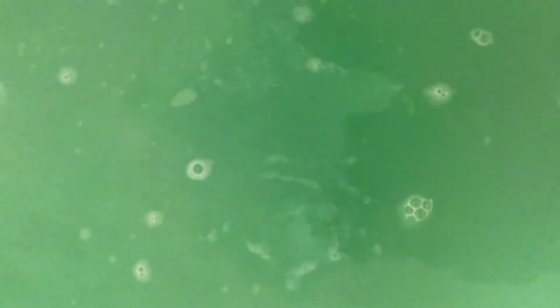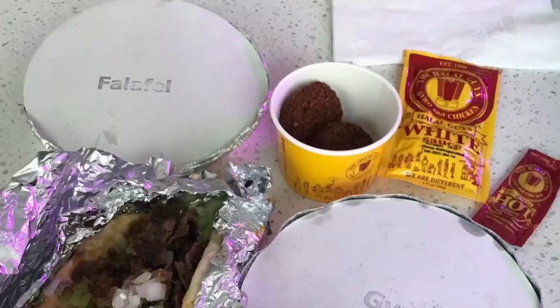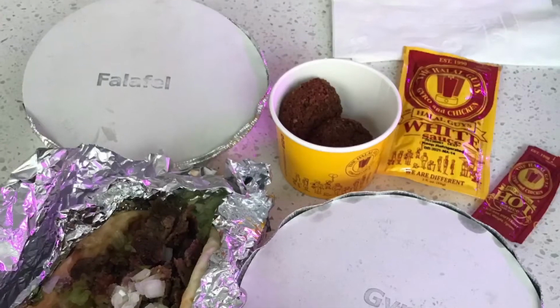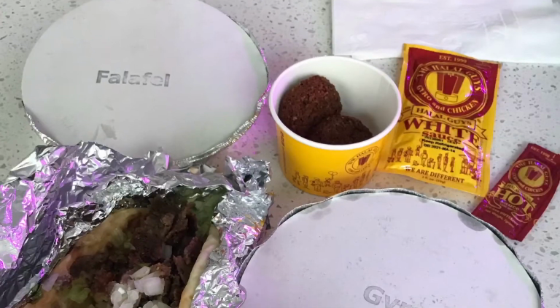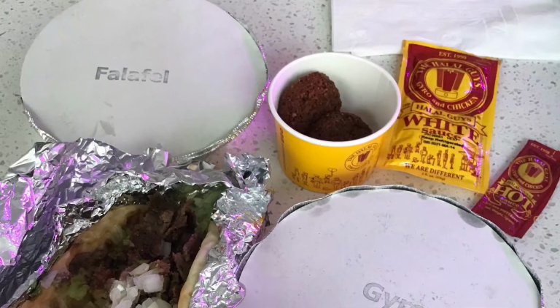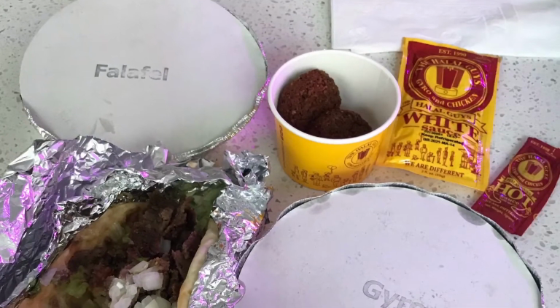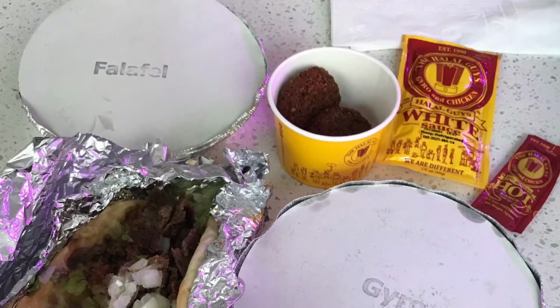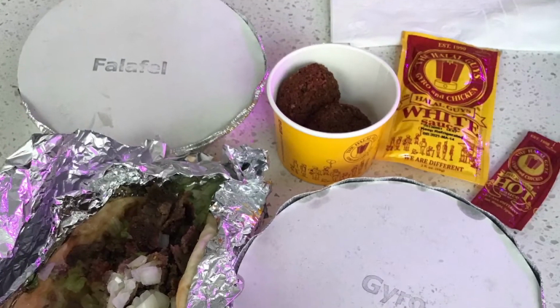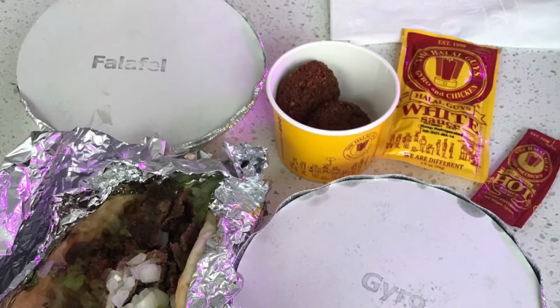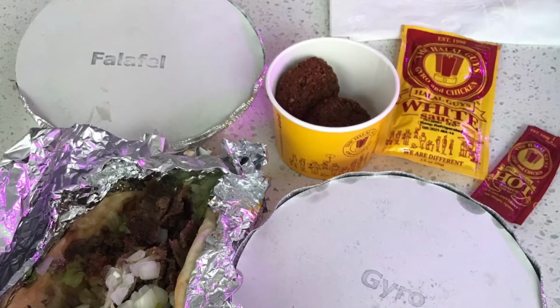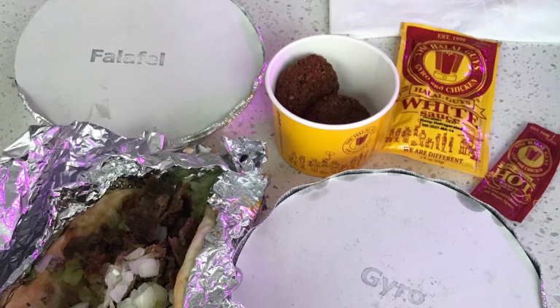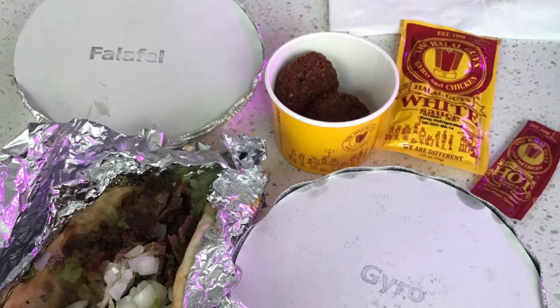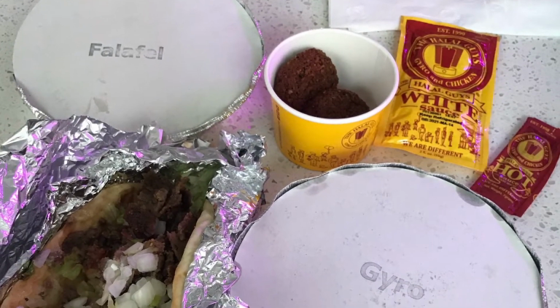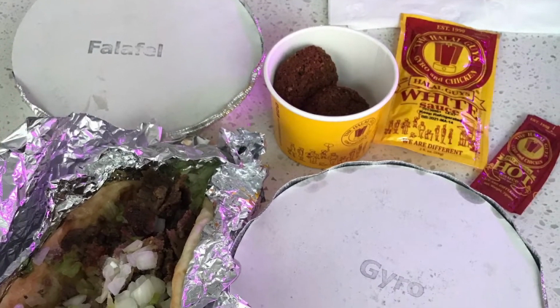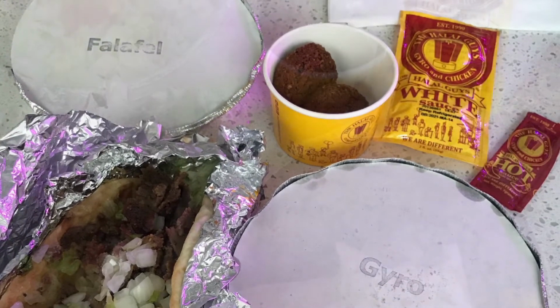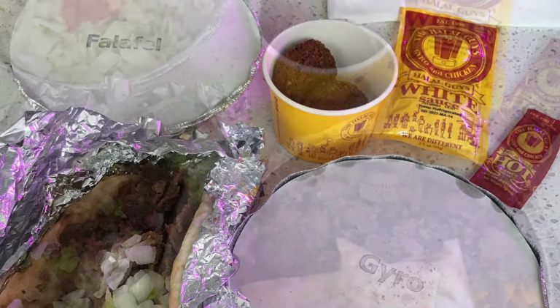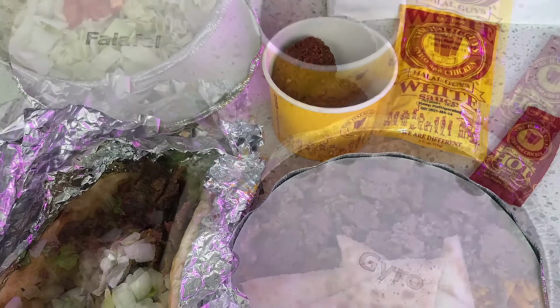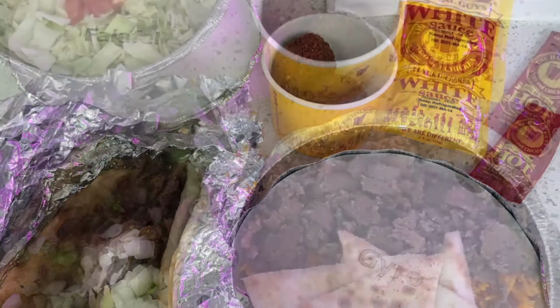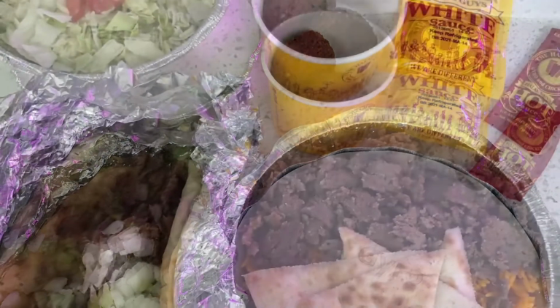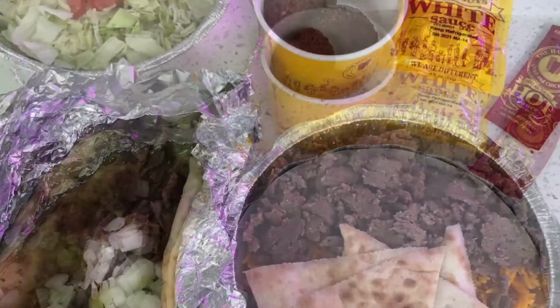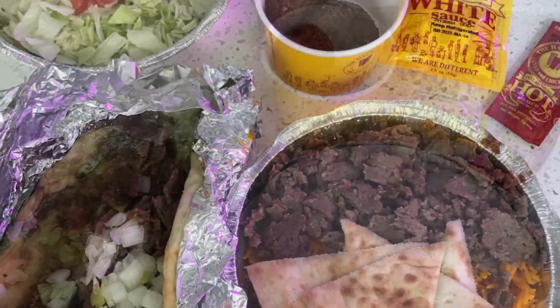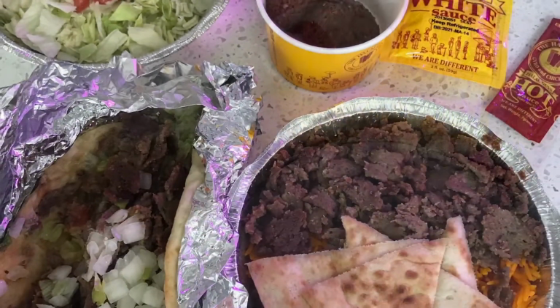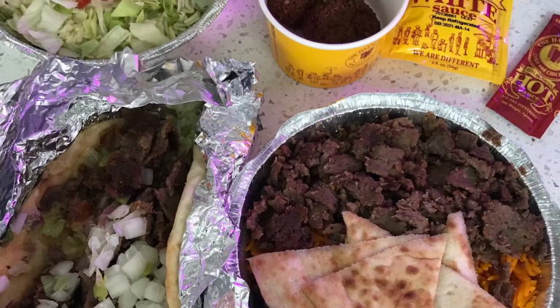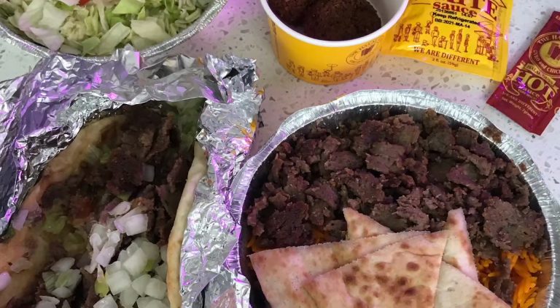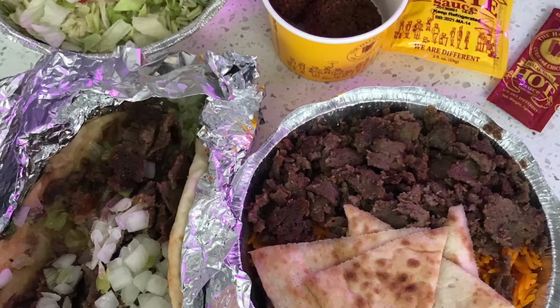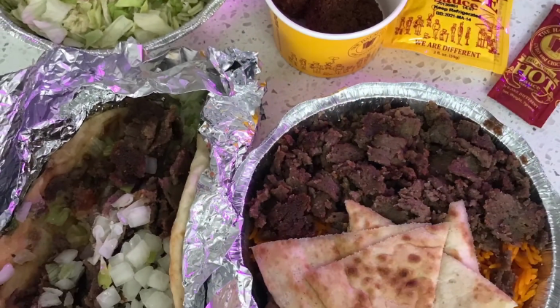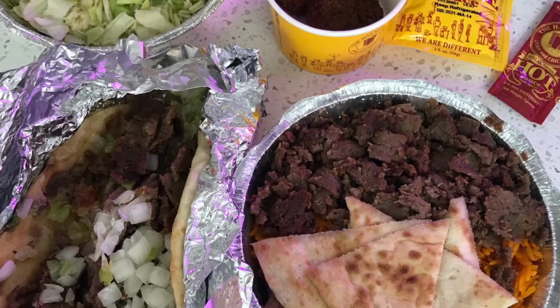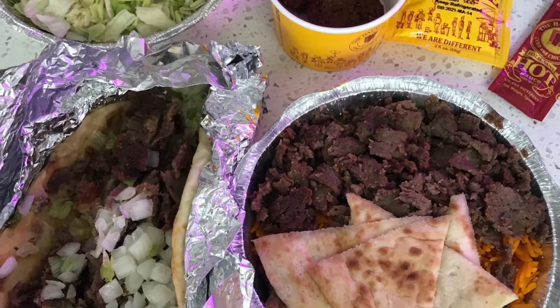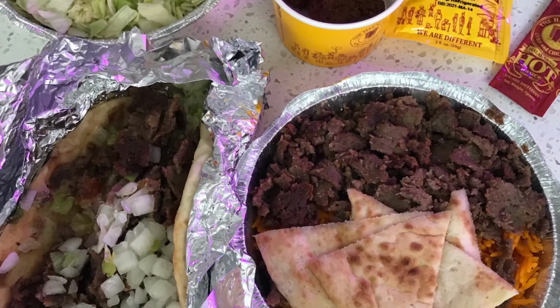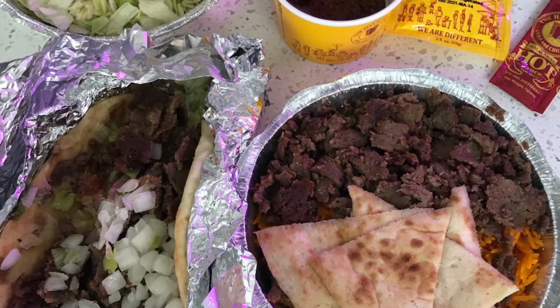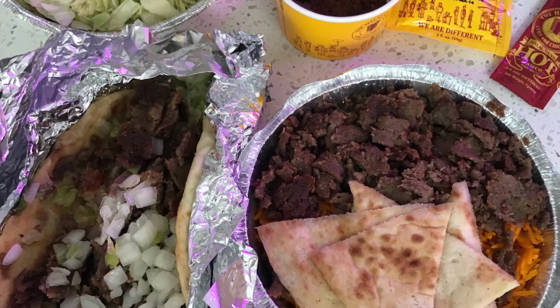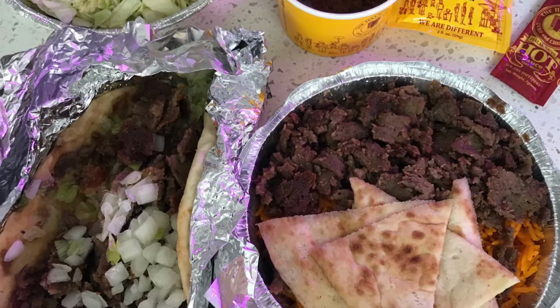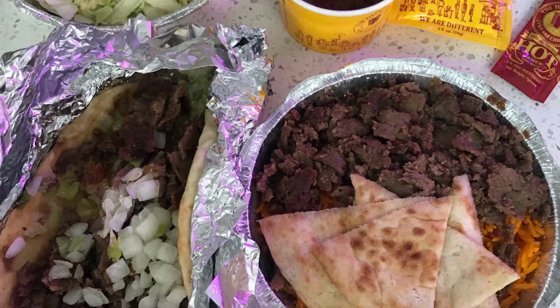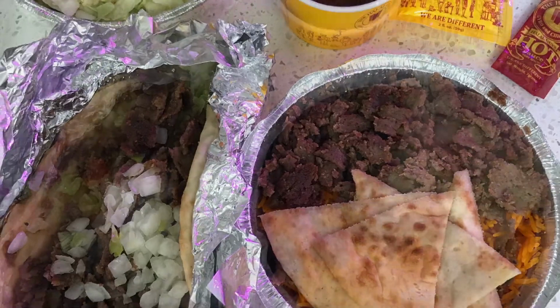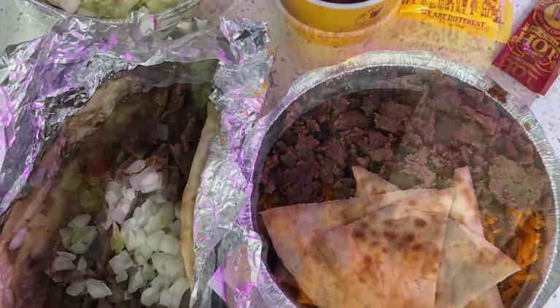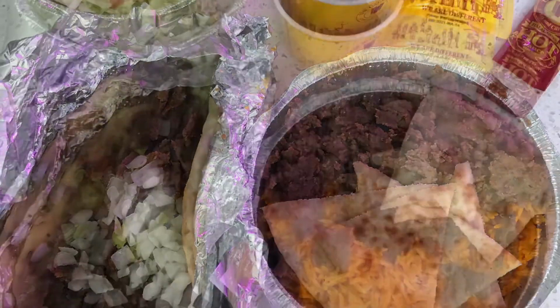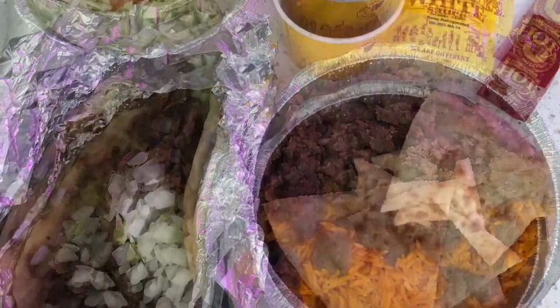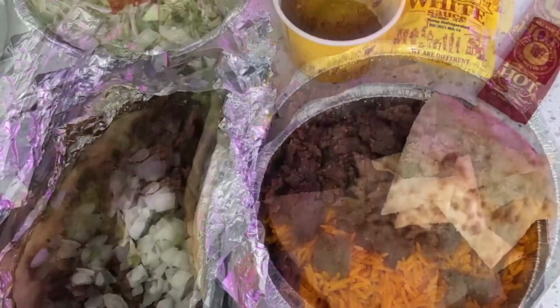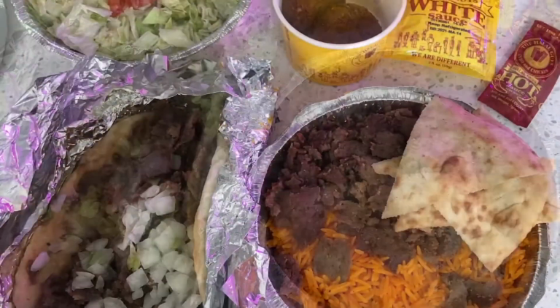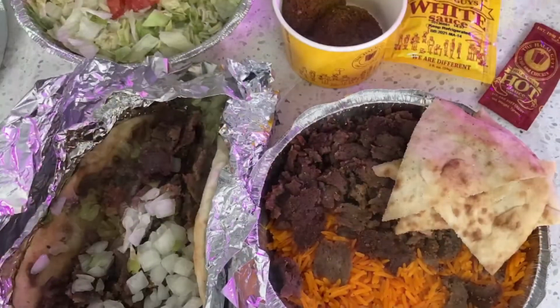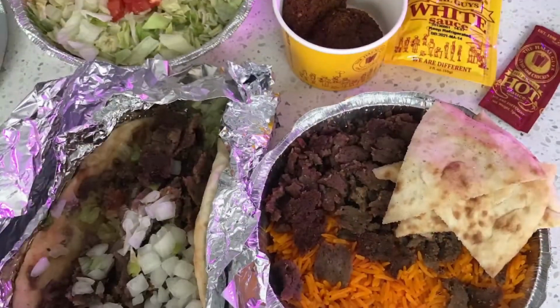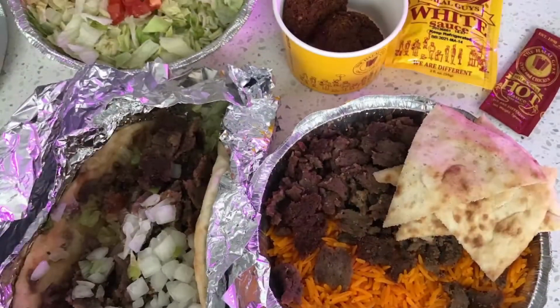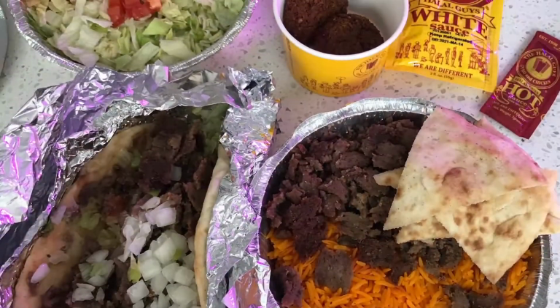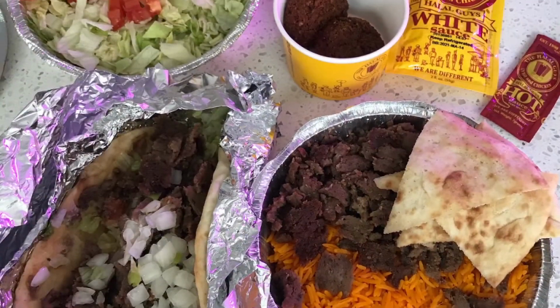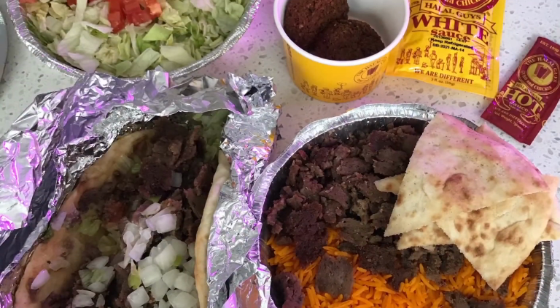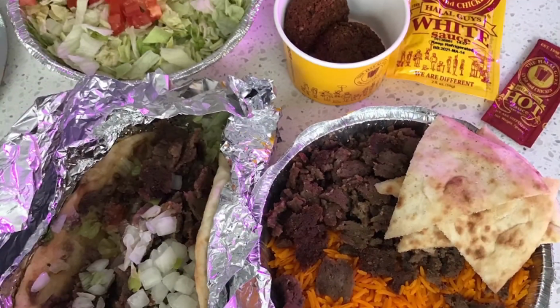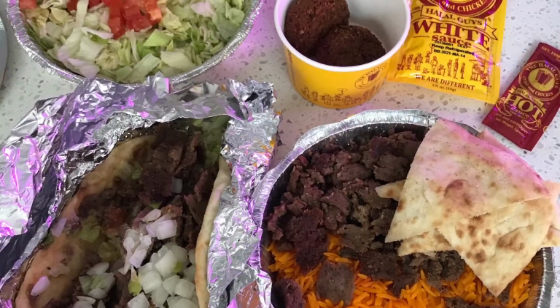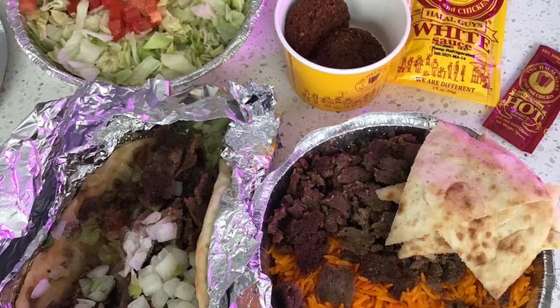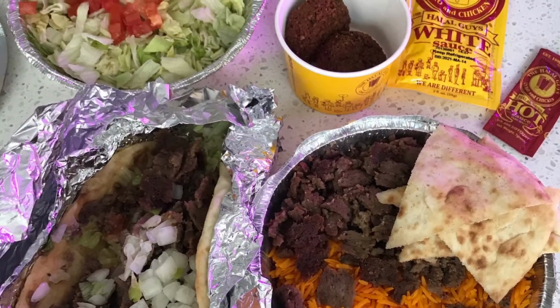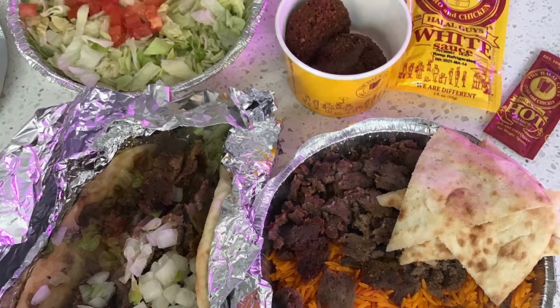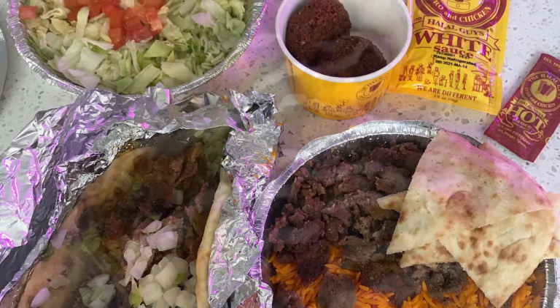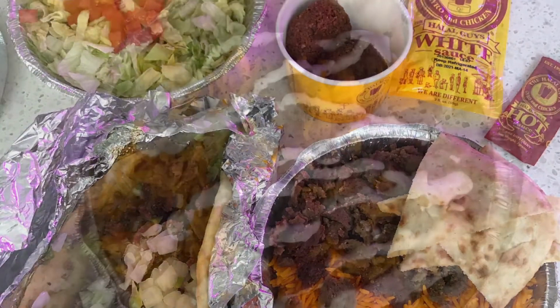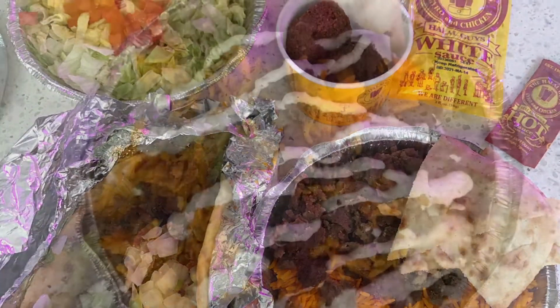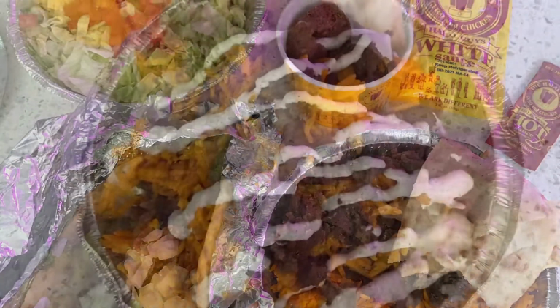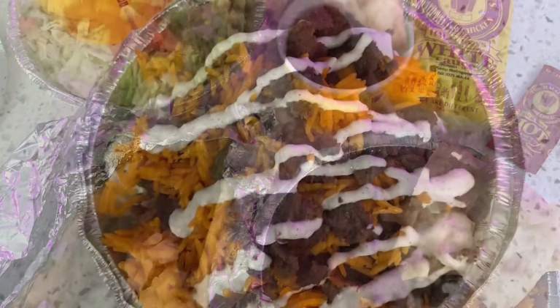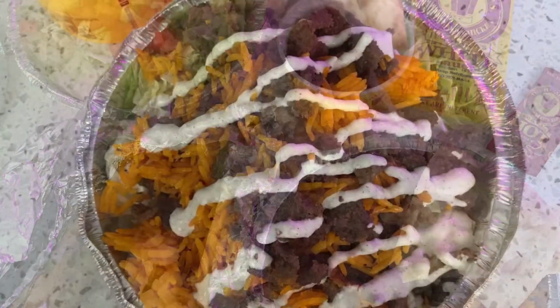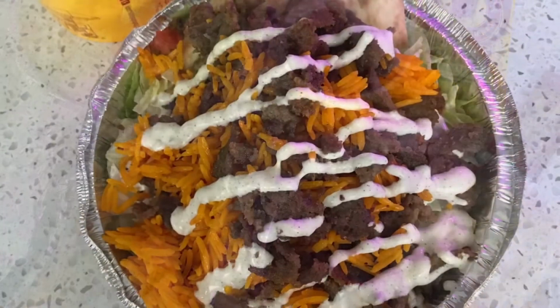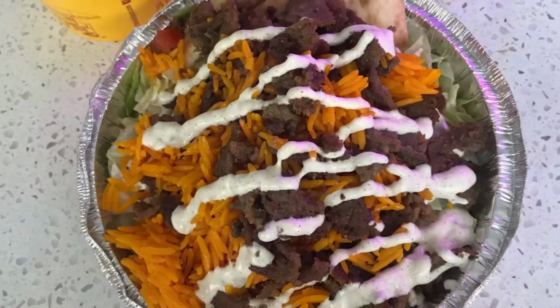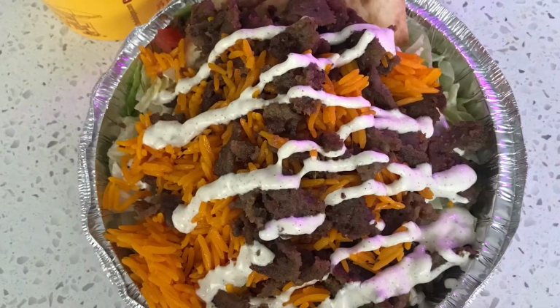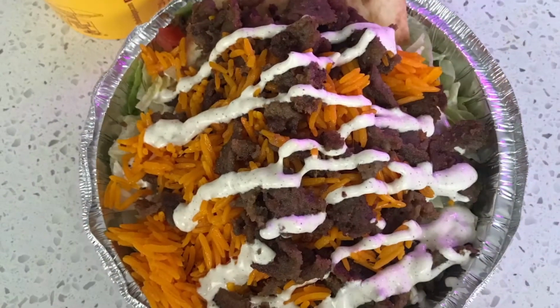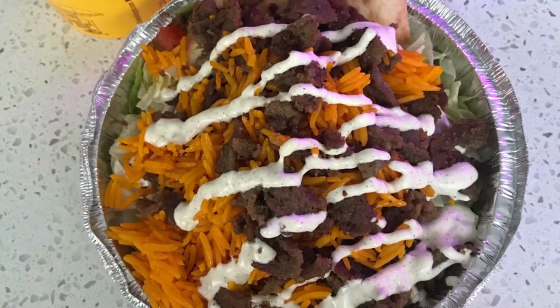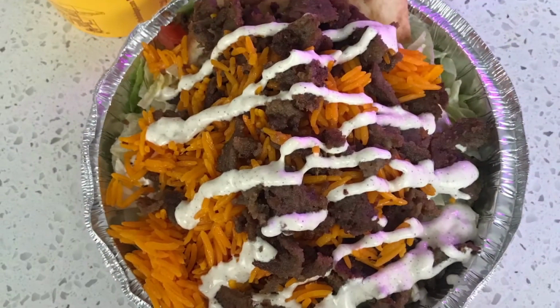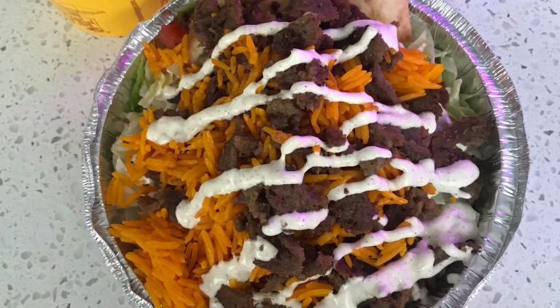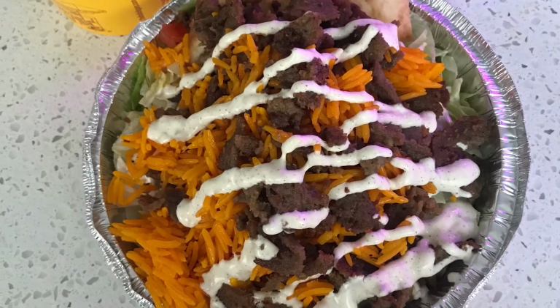We decided to go ahead and order some food and I just went with something very simple. This is one of my favorite places — their food tastes so good.